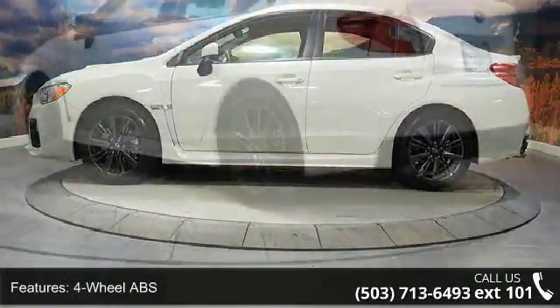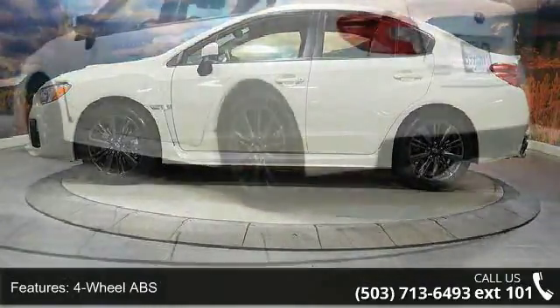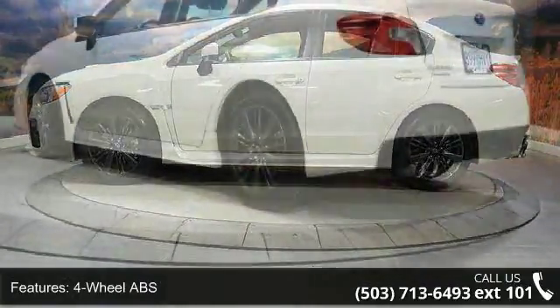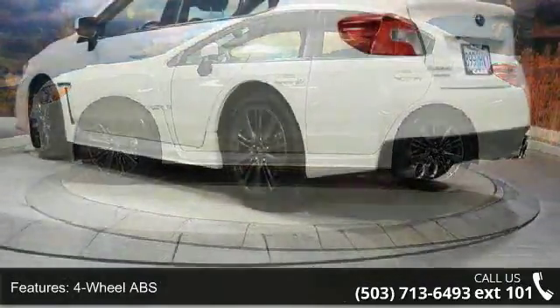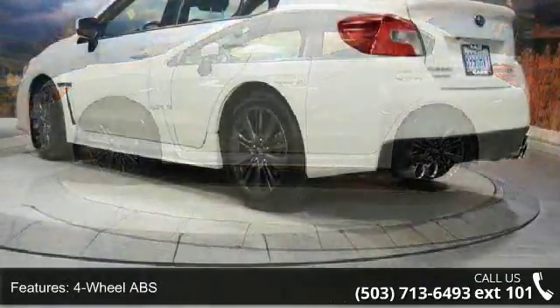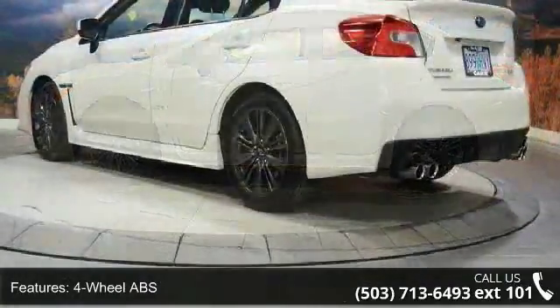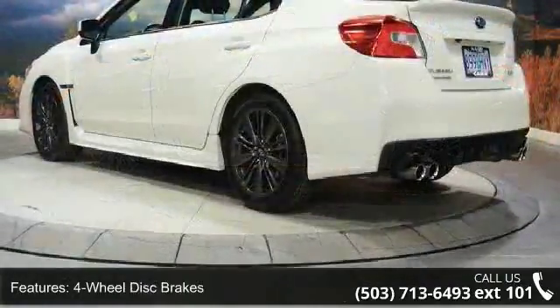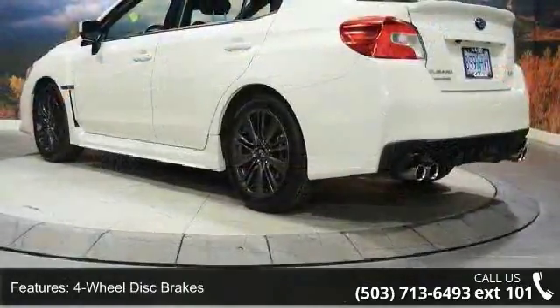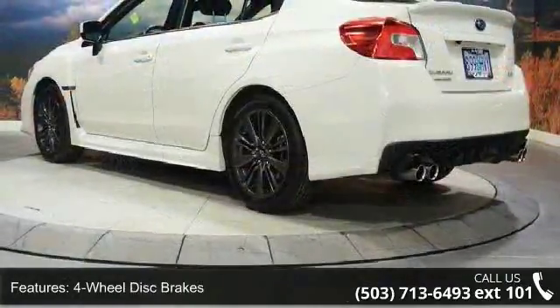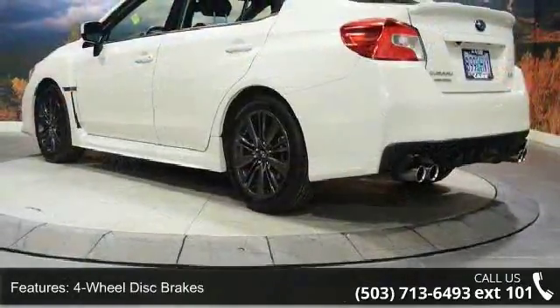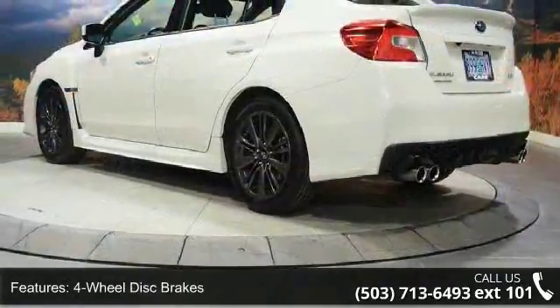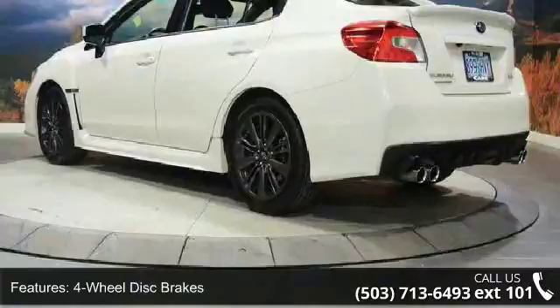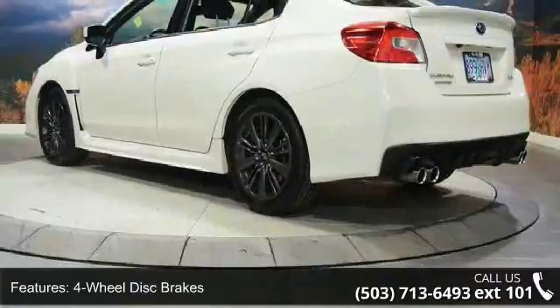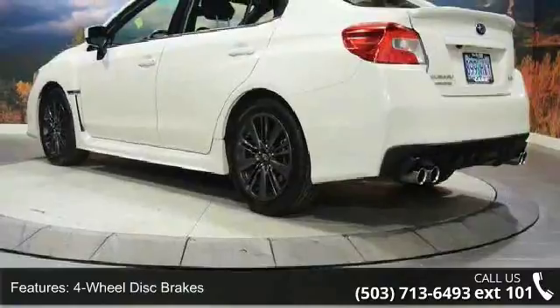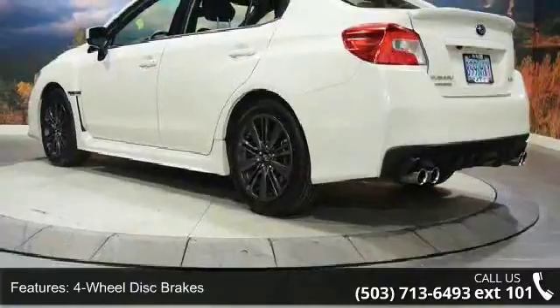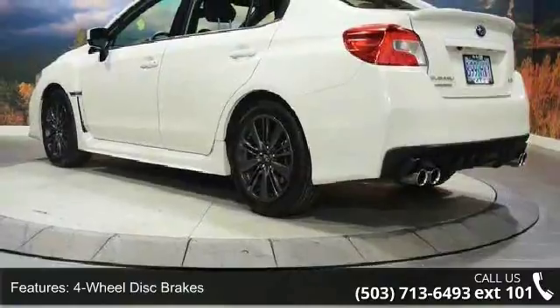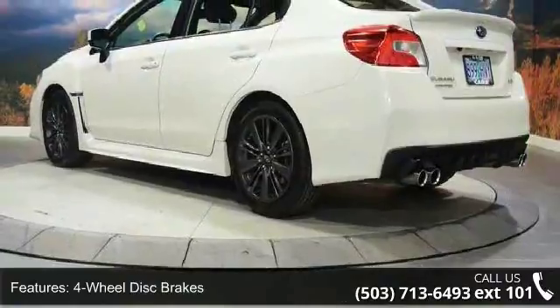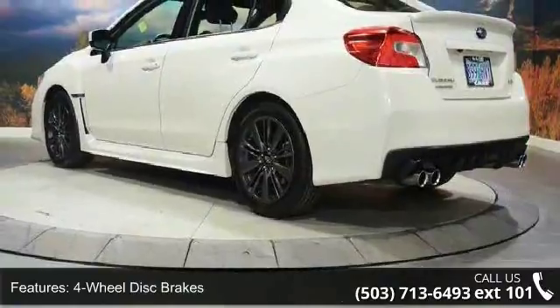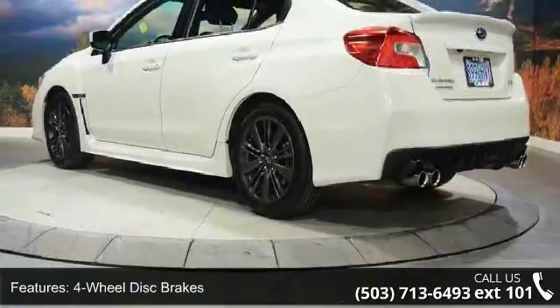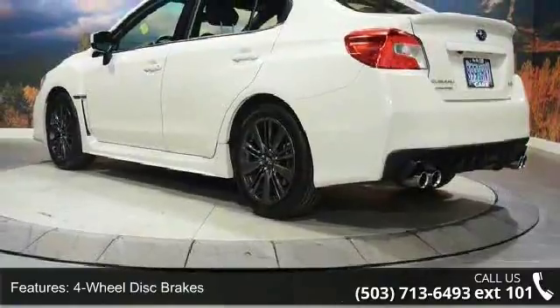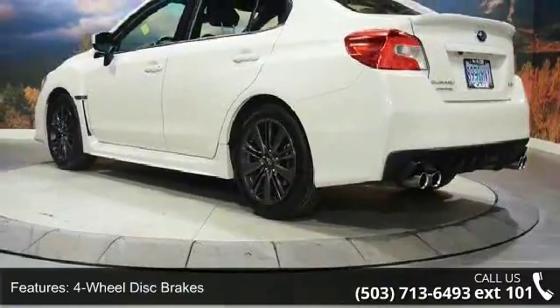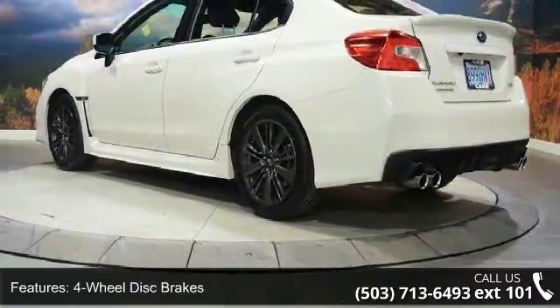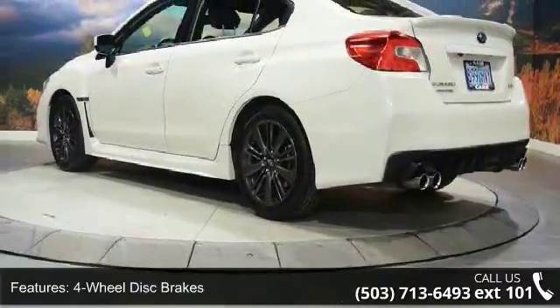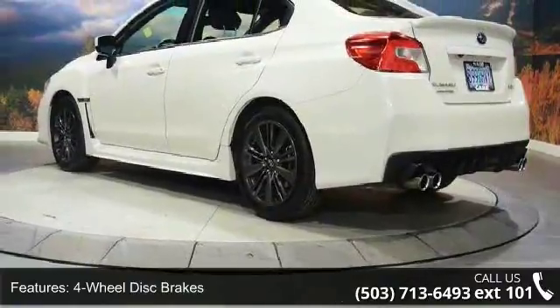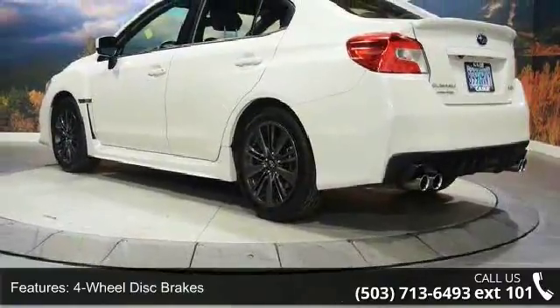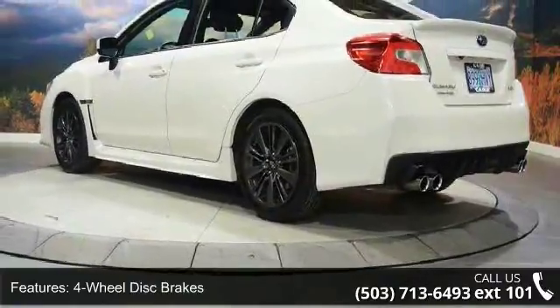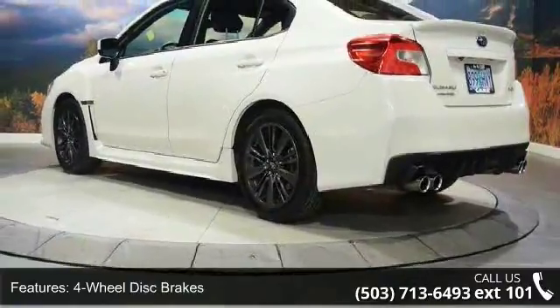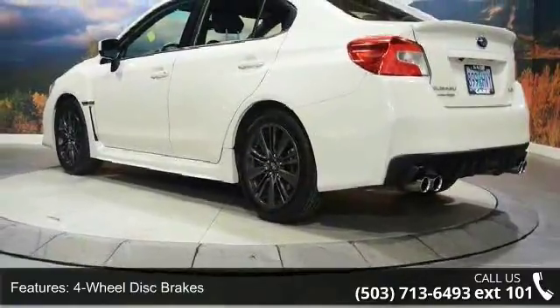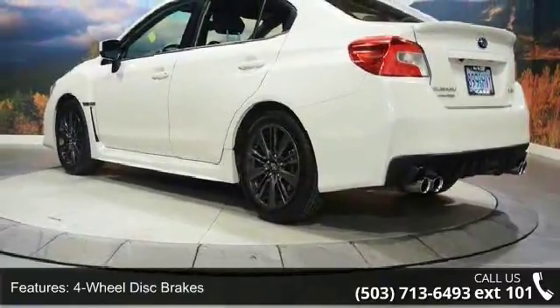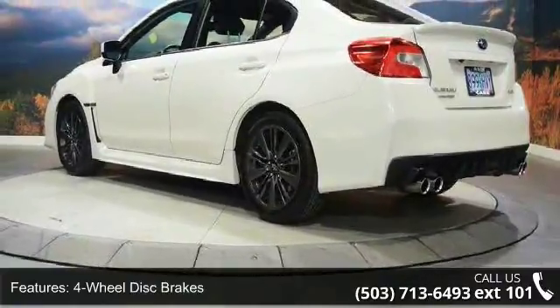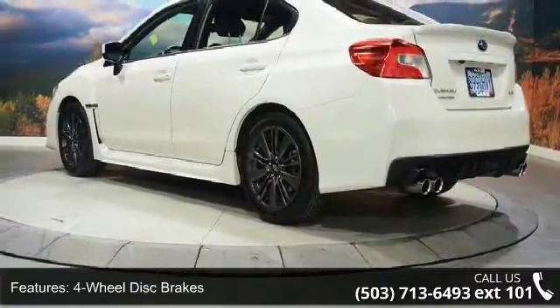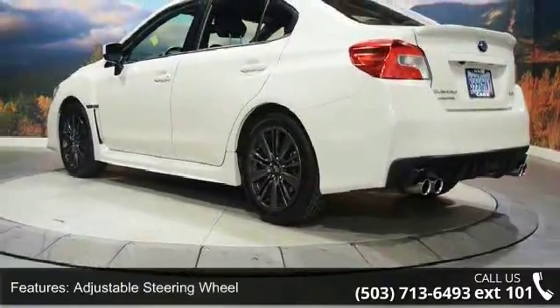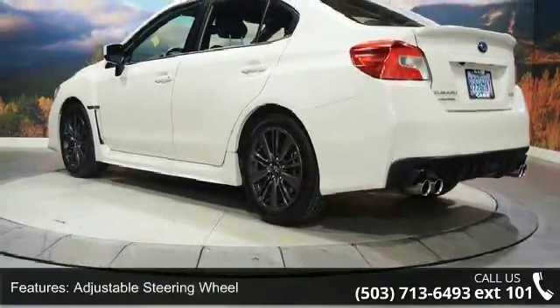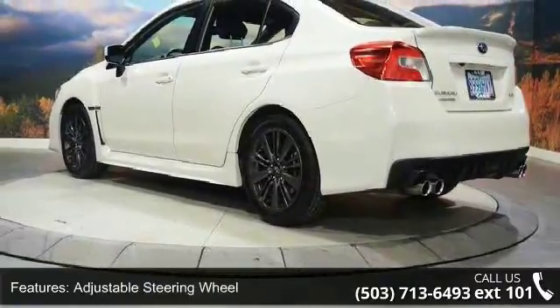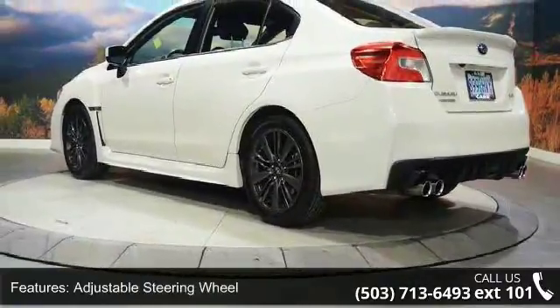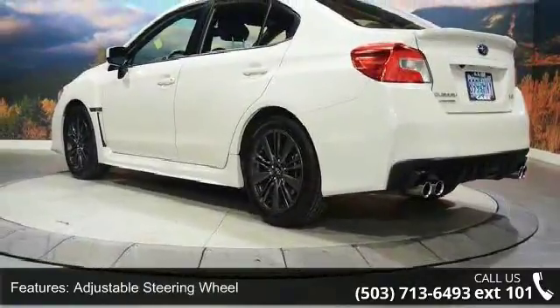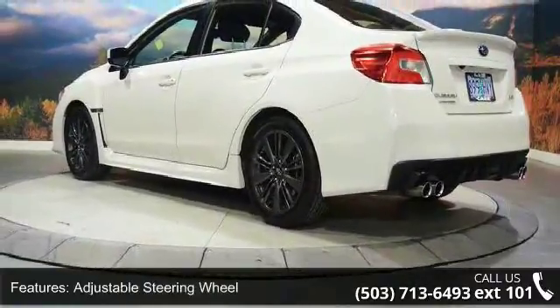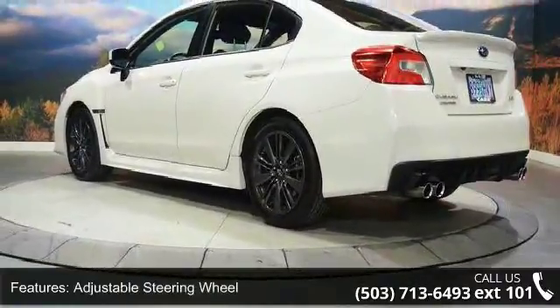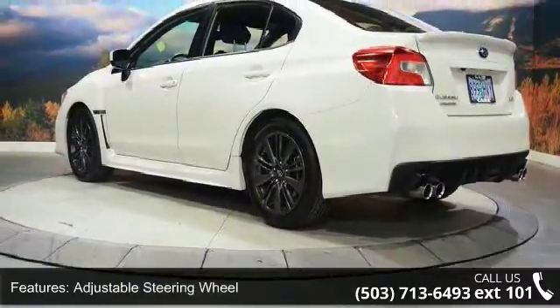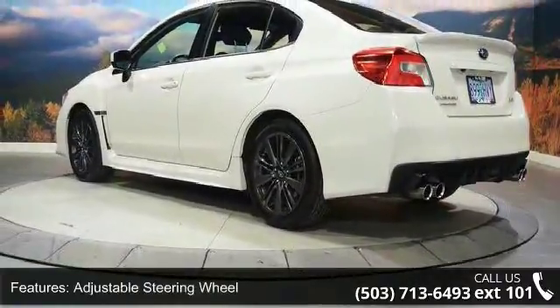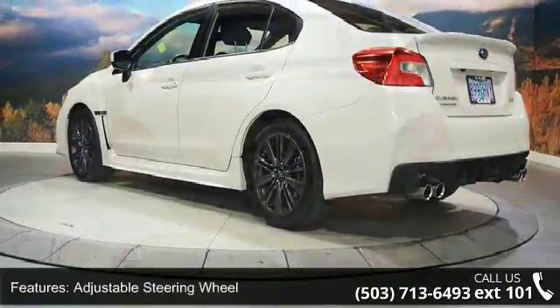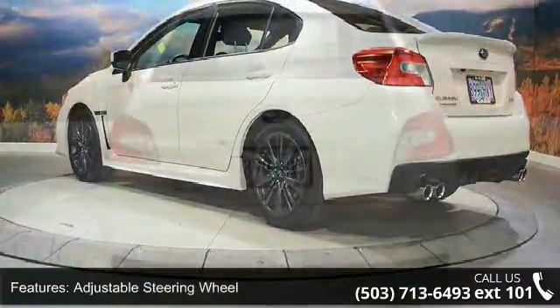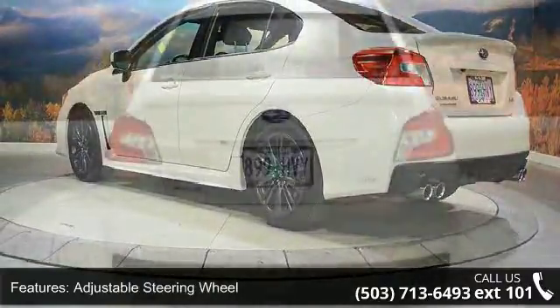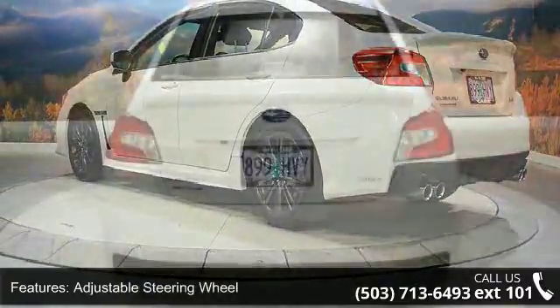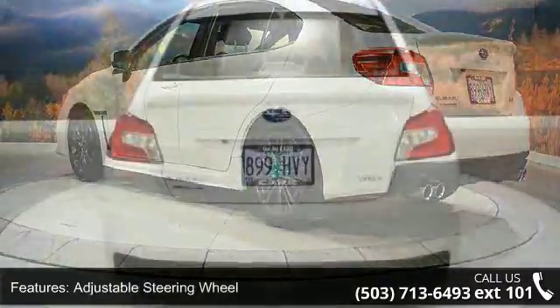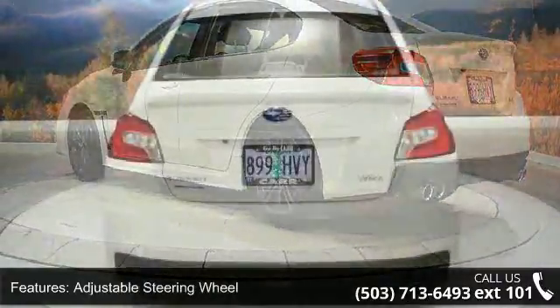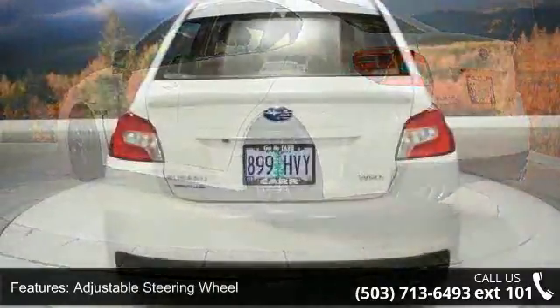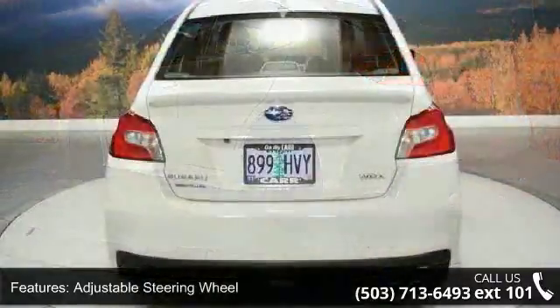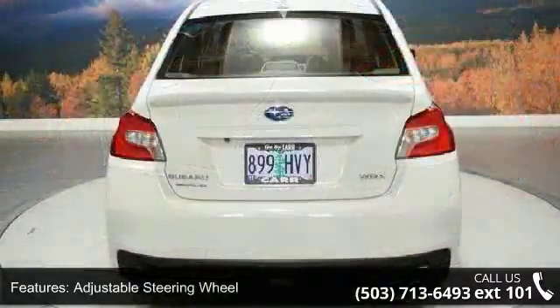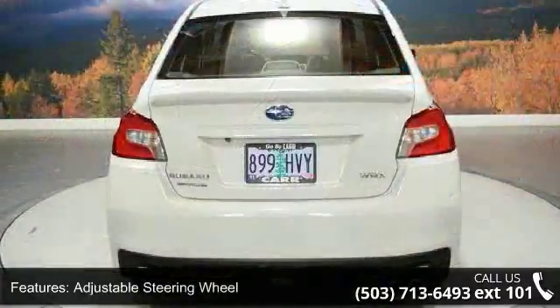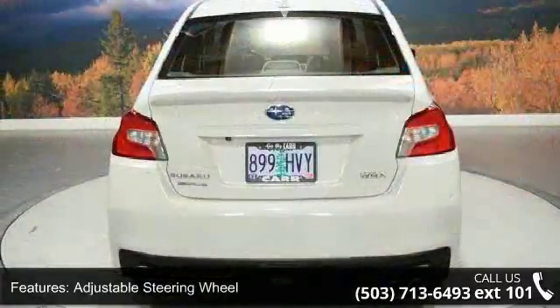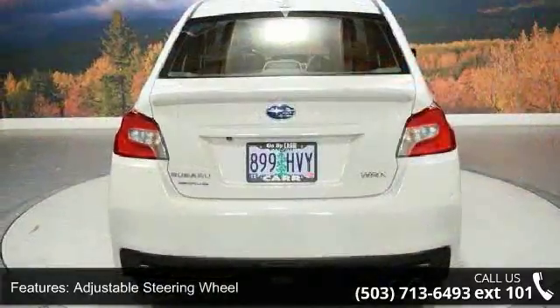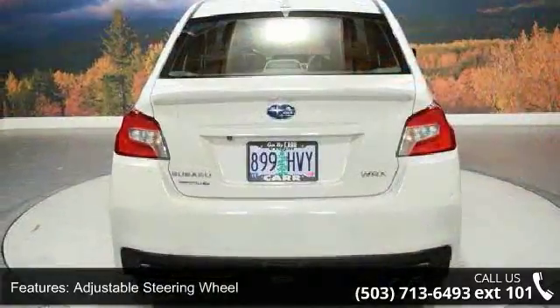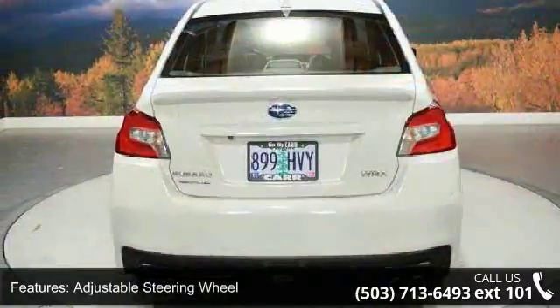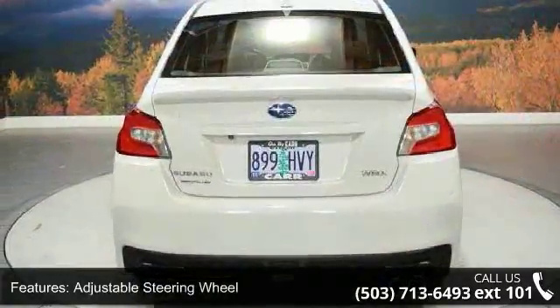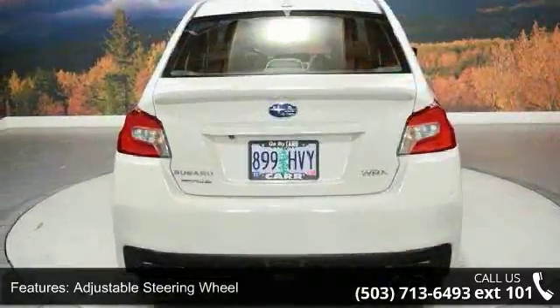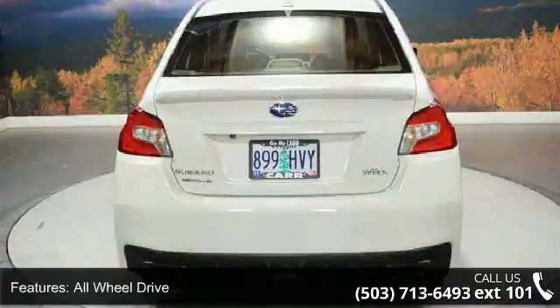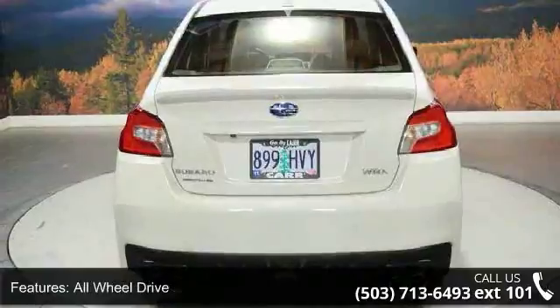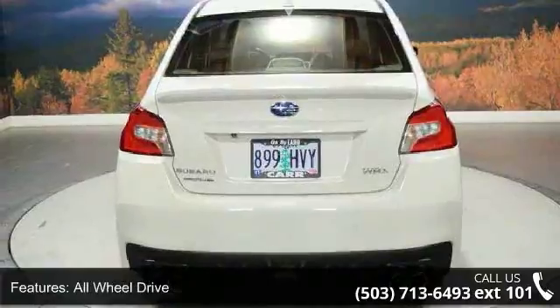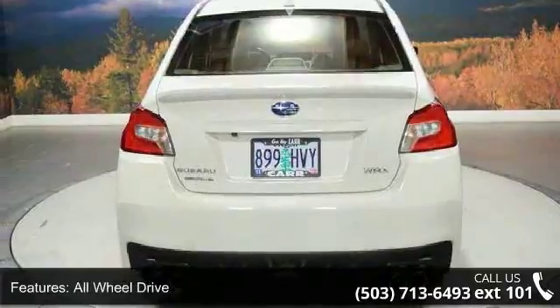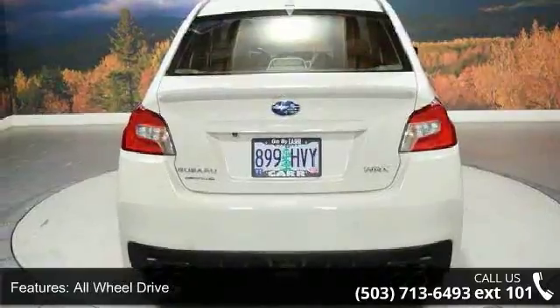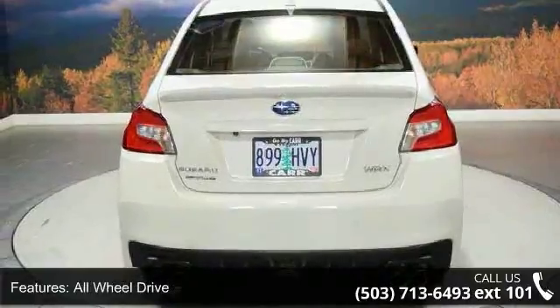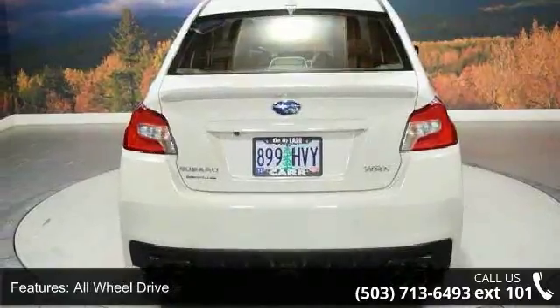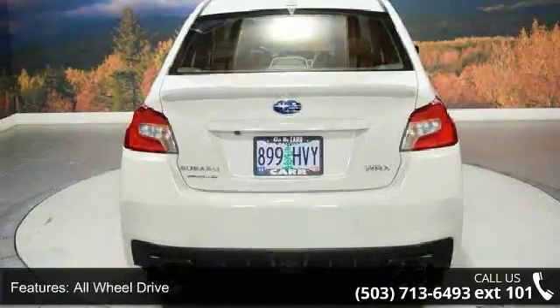If you are looking for a new car this might be the one. Don't let this vehicle get away — call or click to schedule a test drive today.